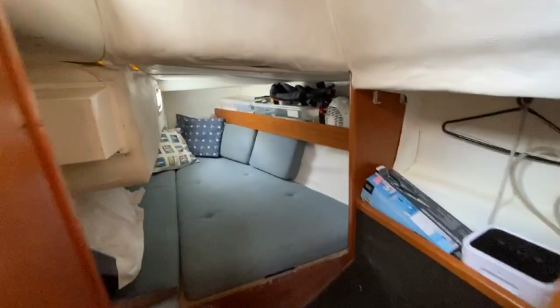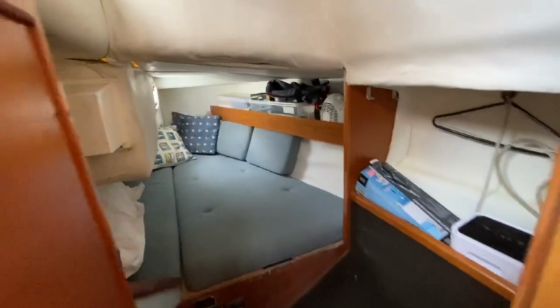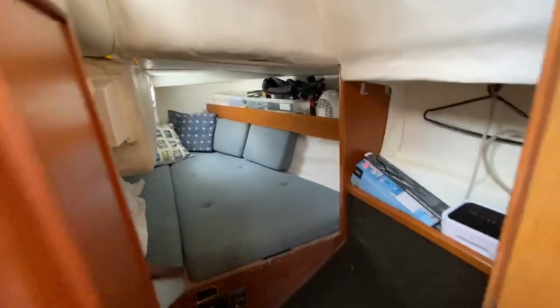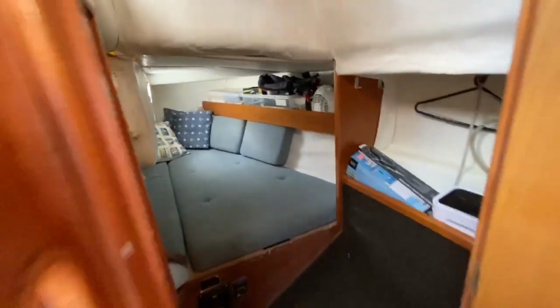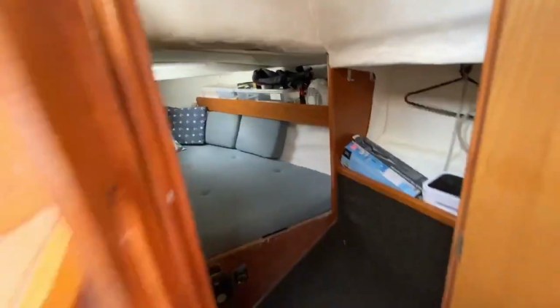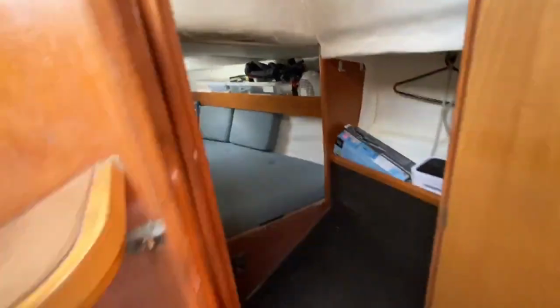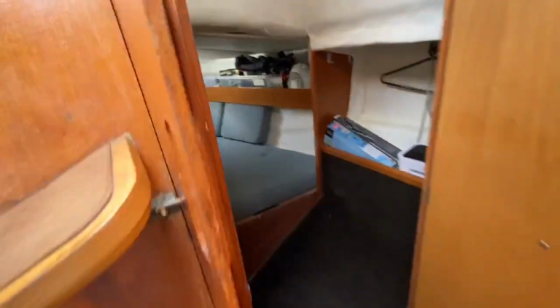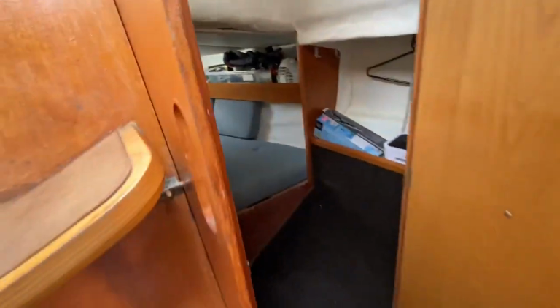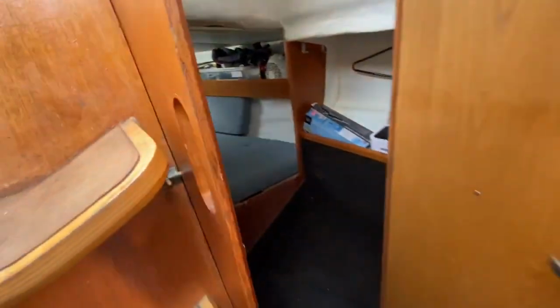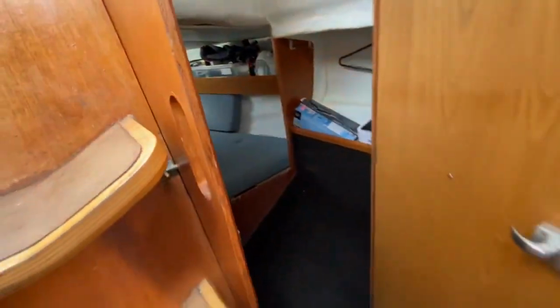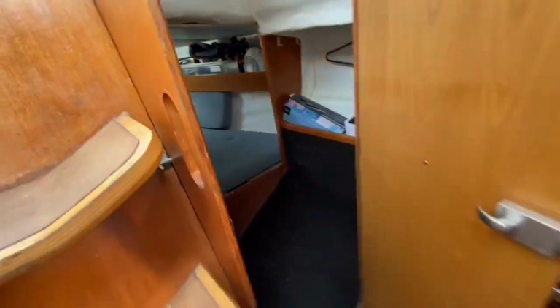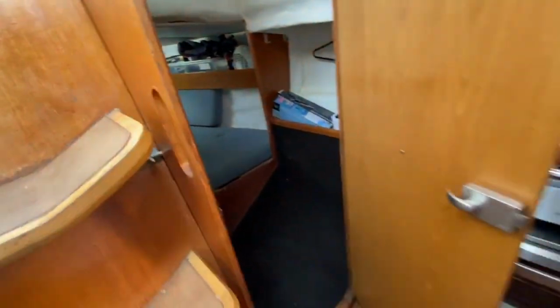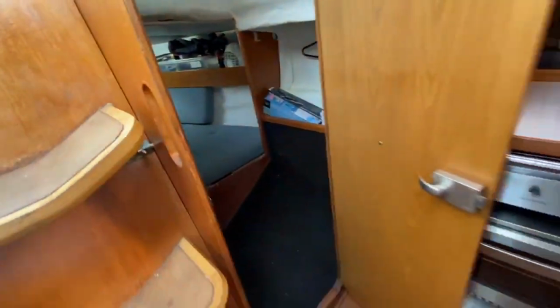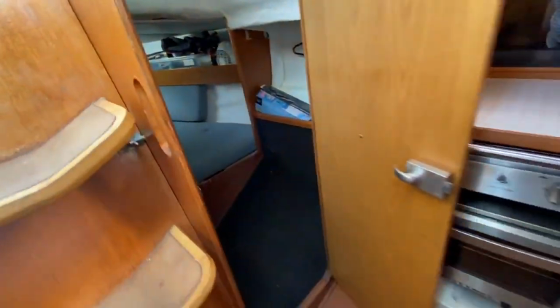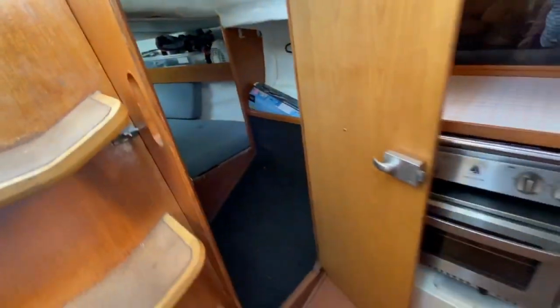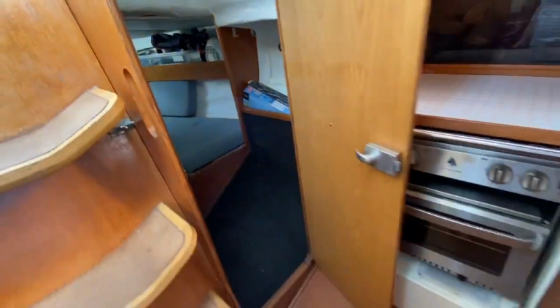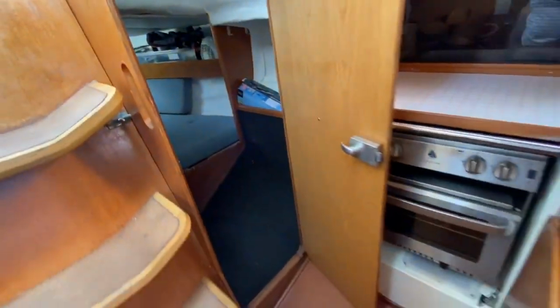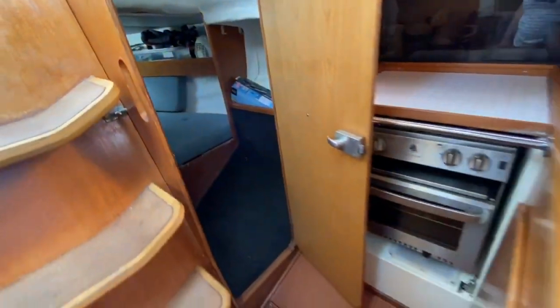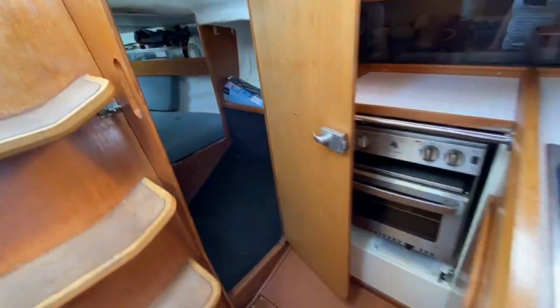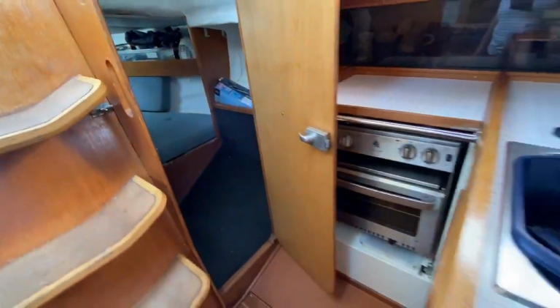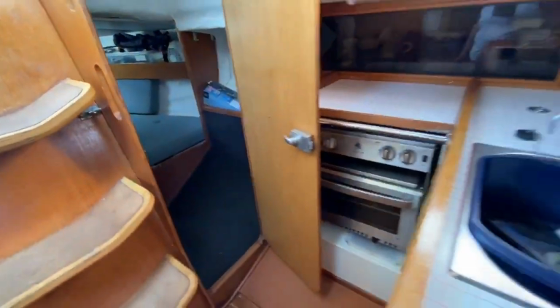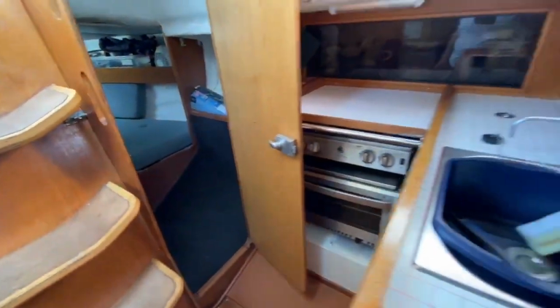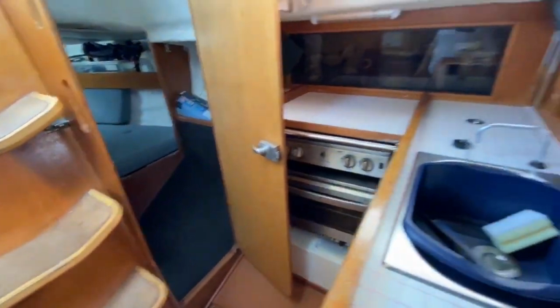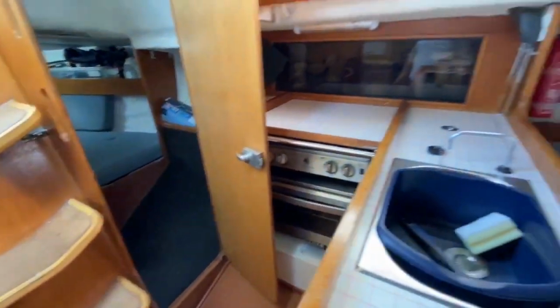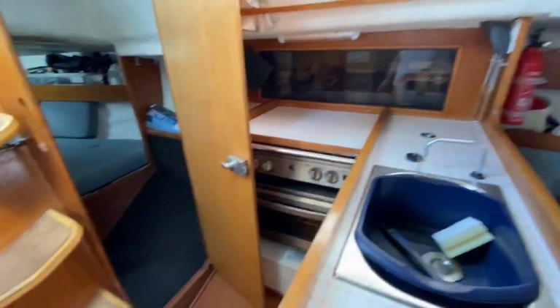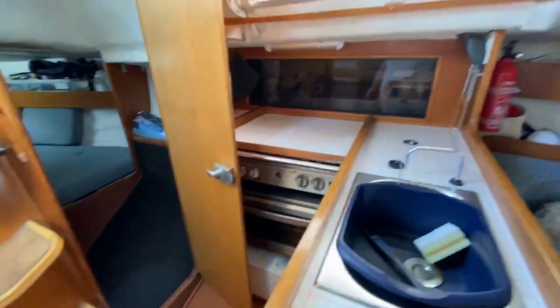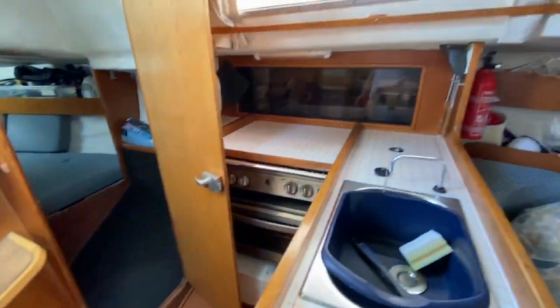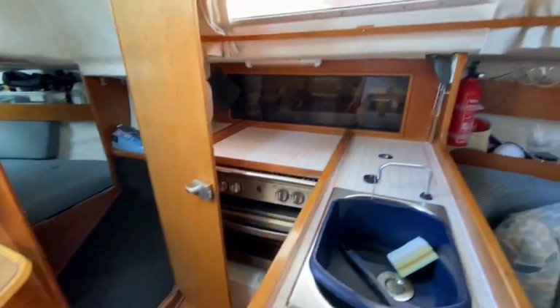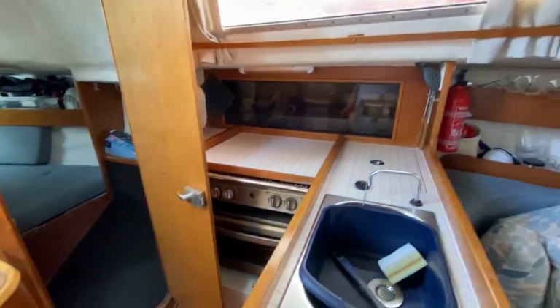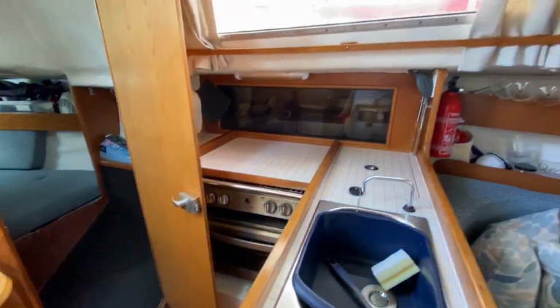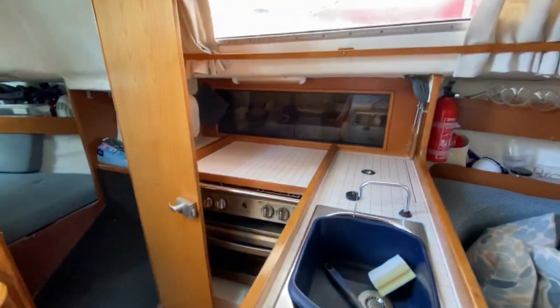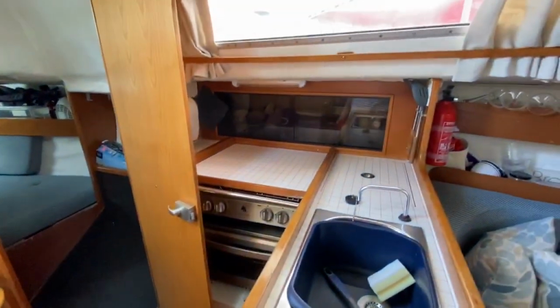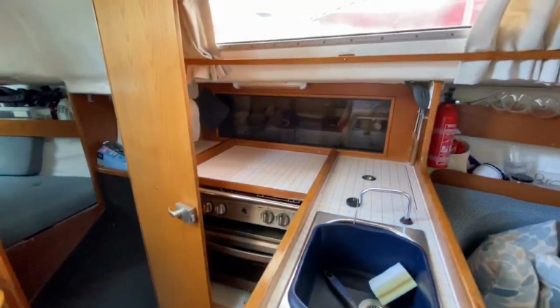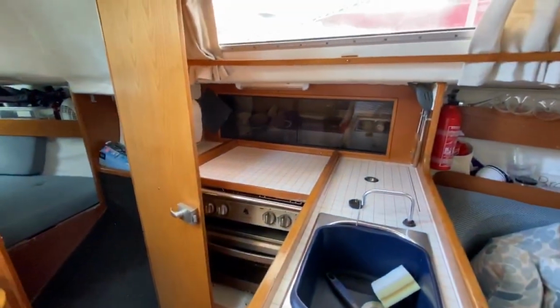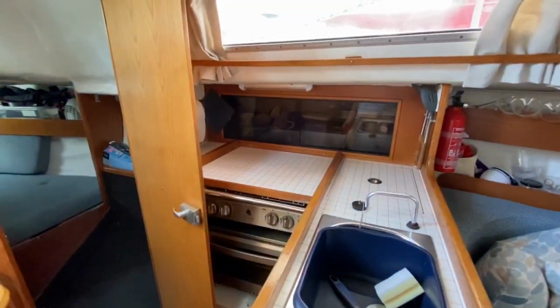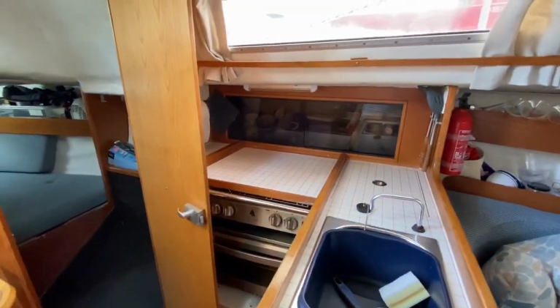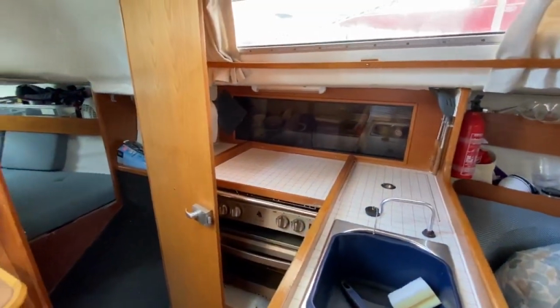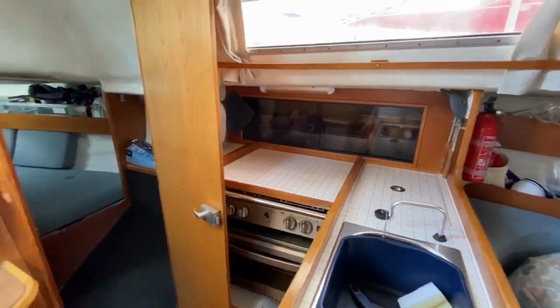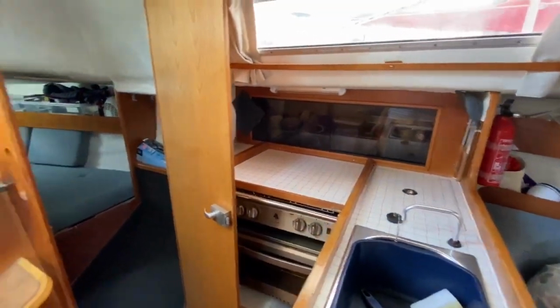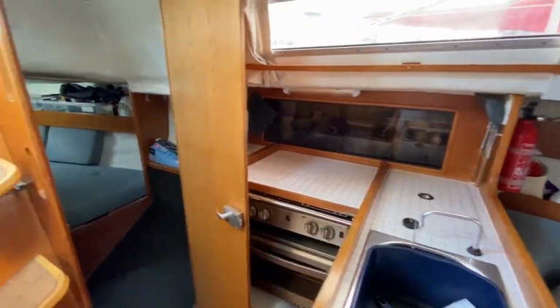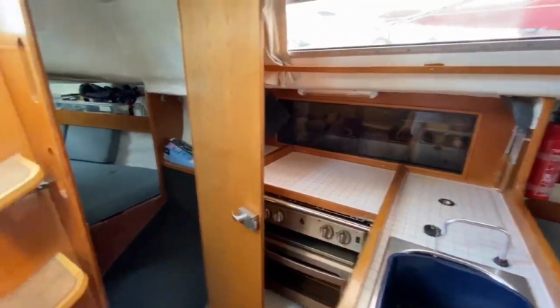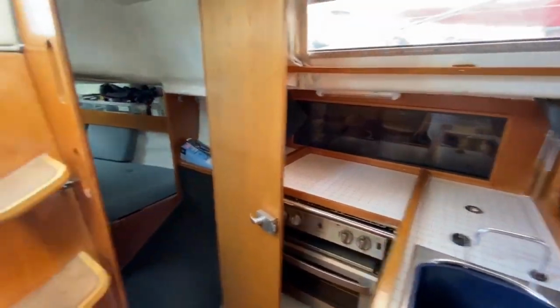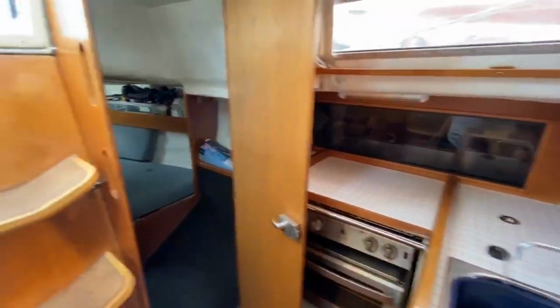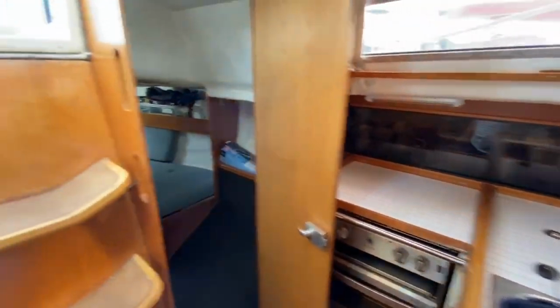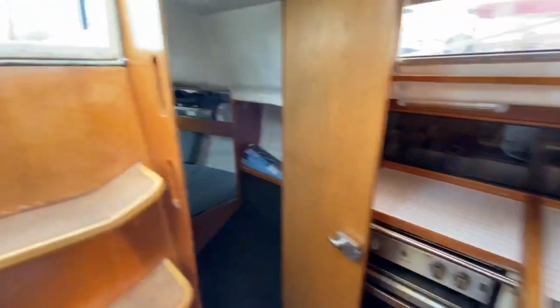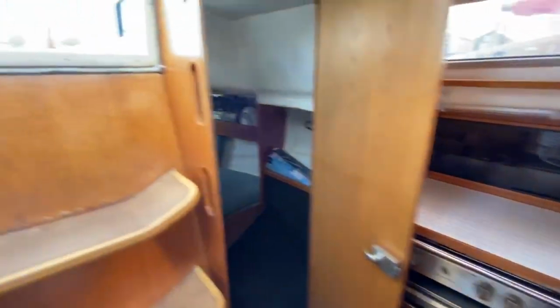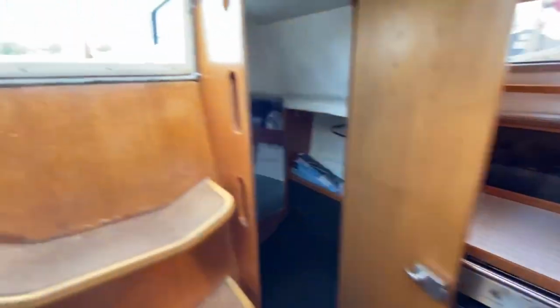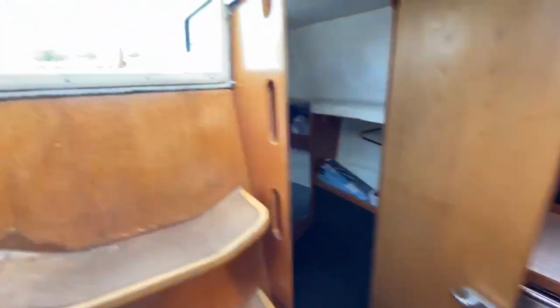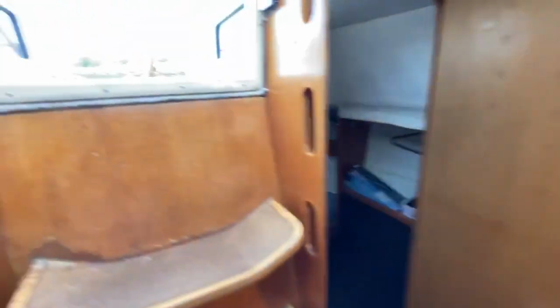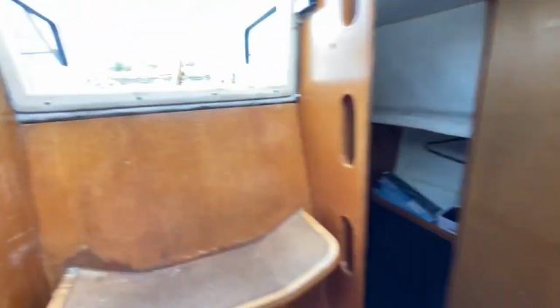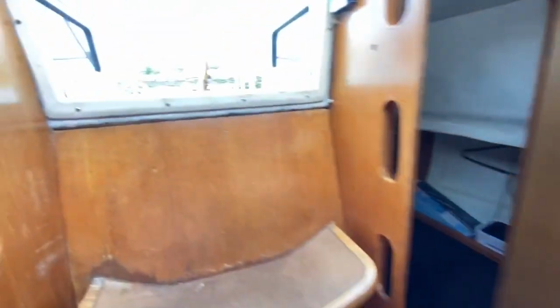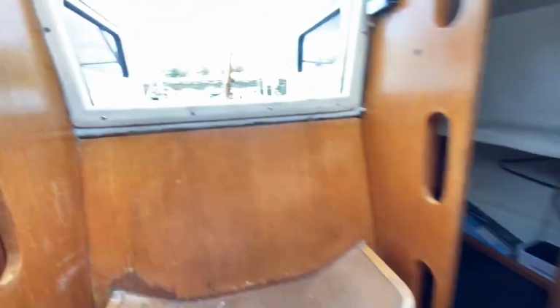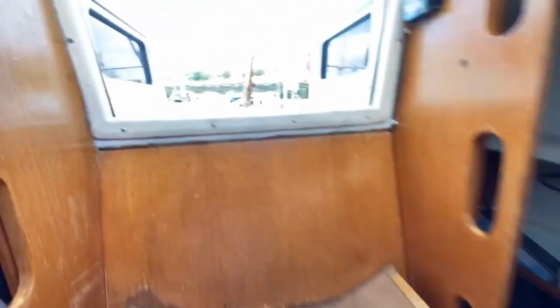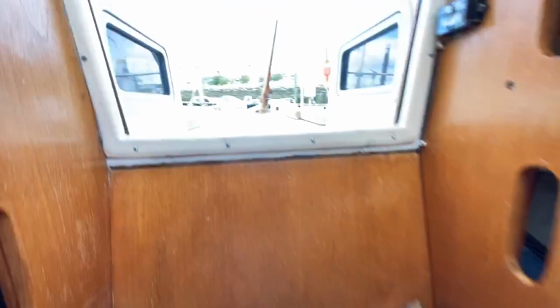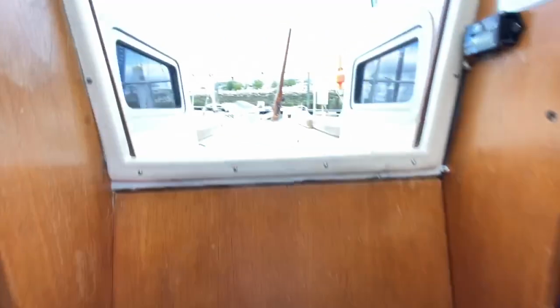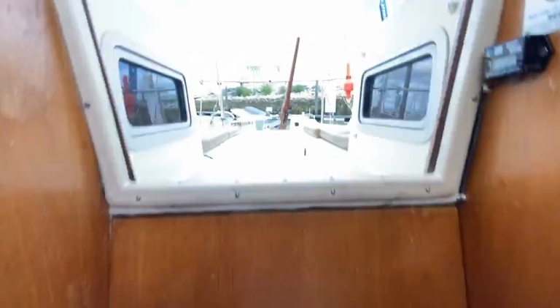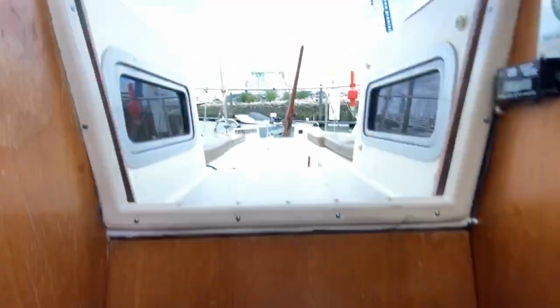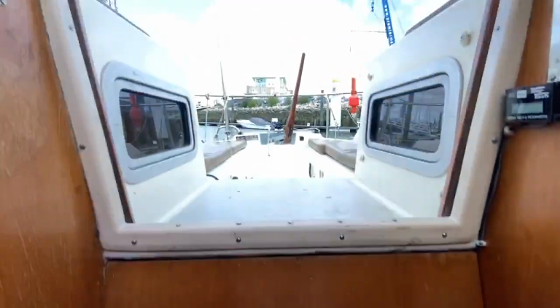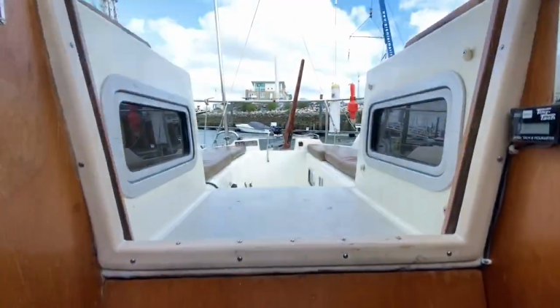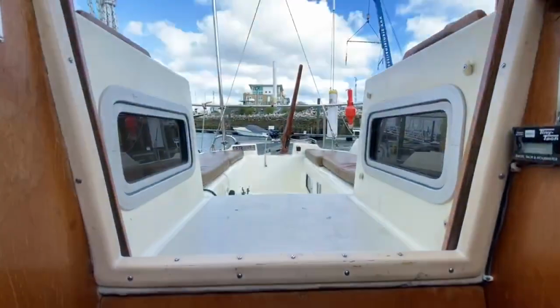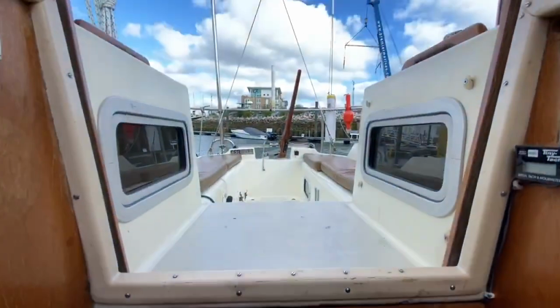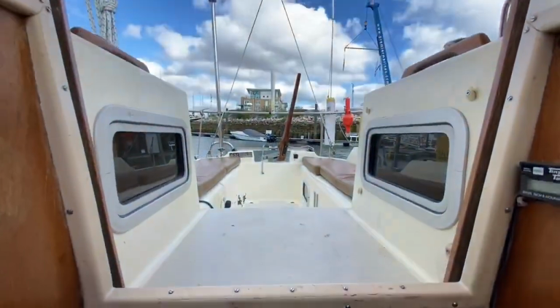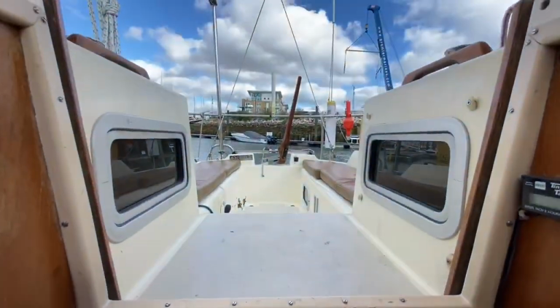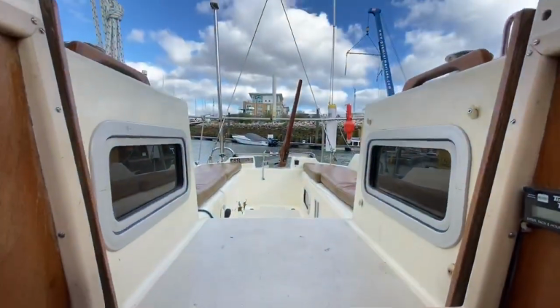Coming back out — you can see the galley there, and then just out to the cockpit.